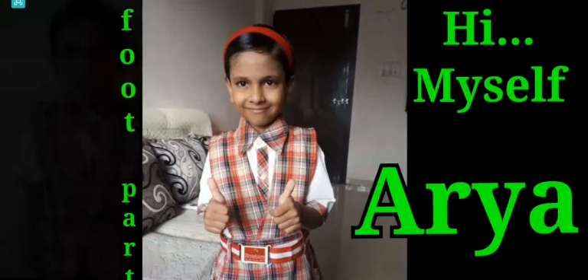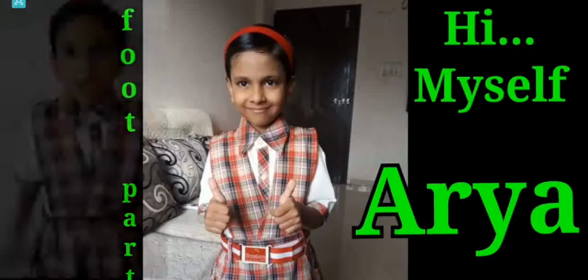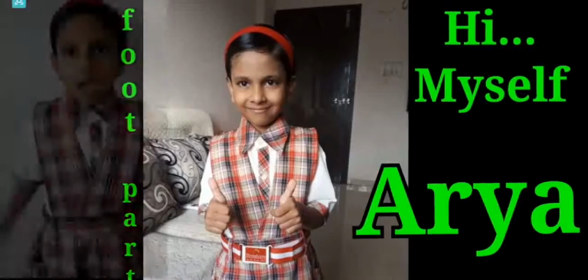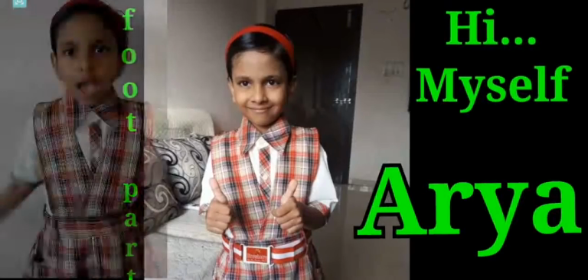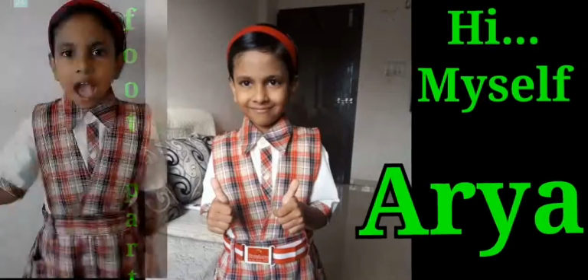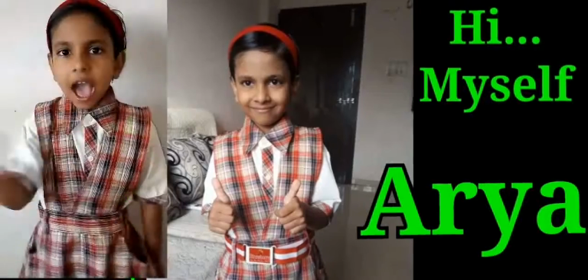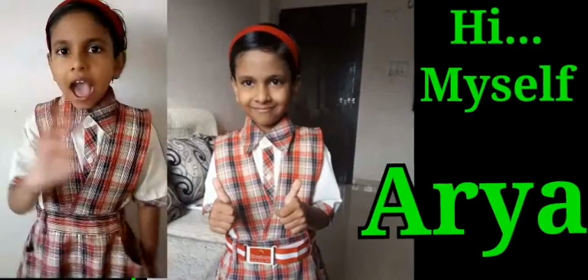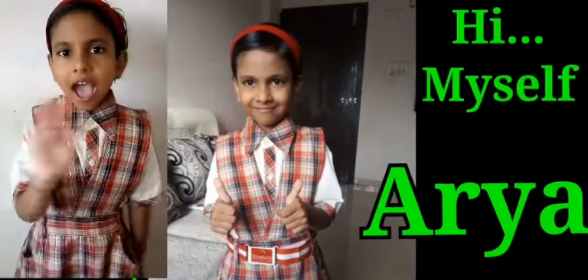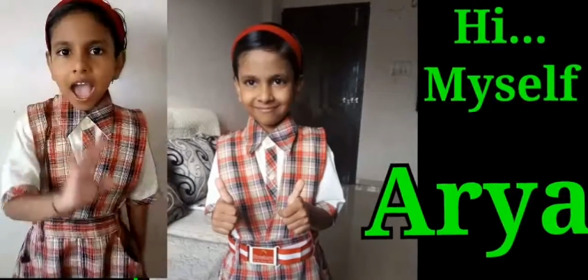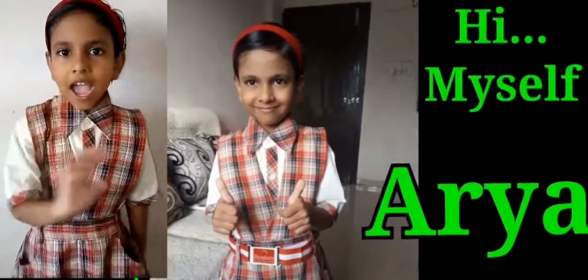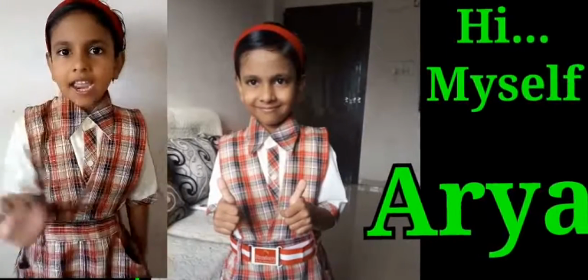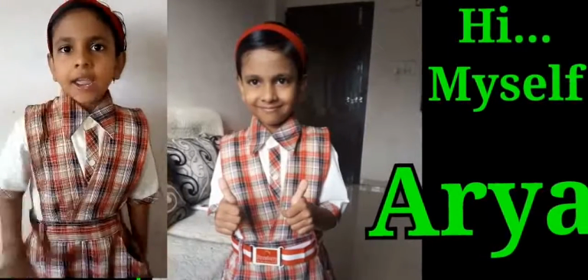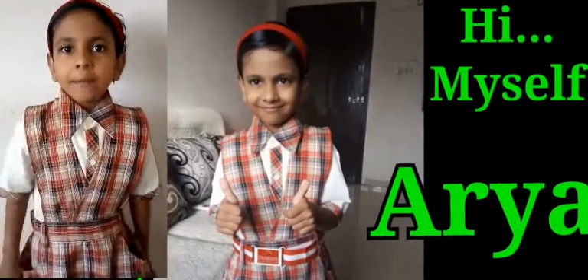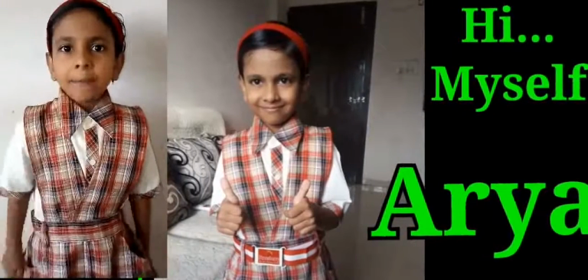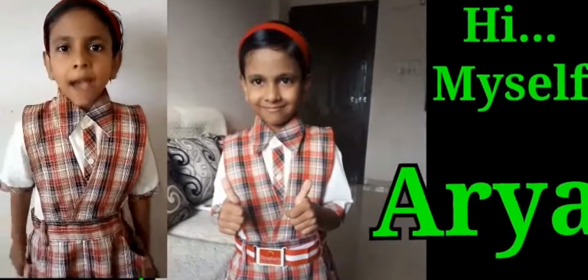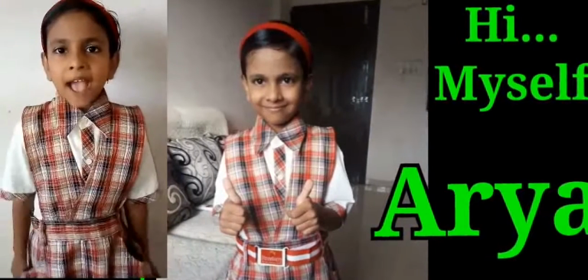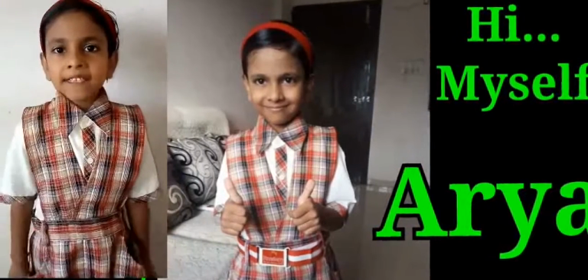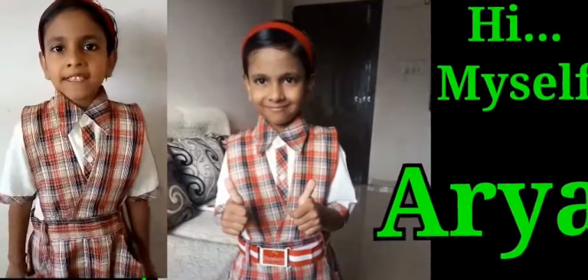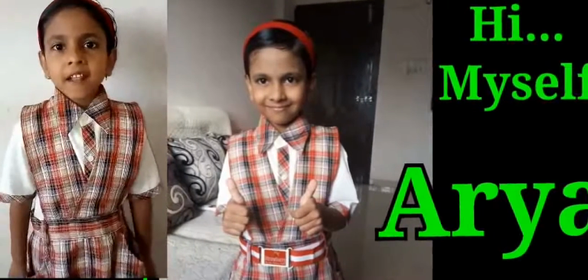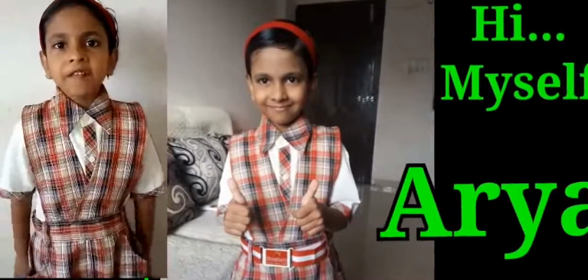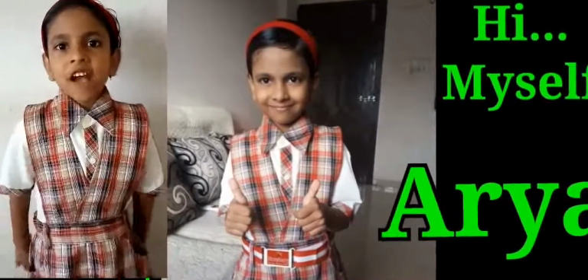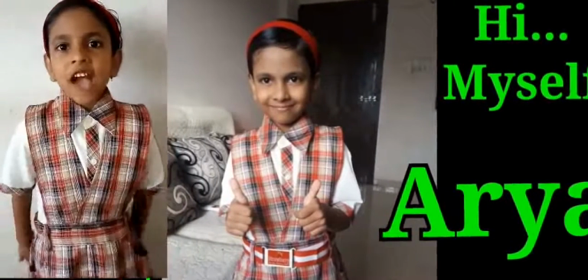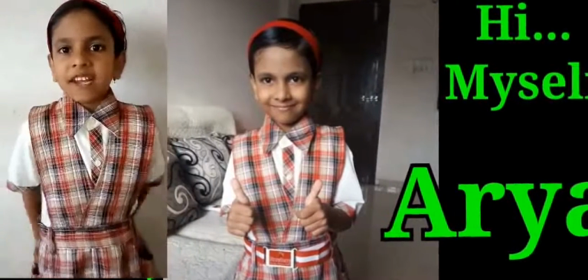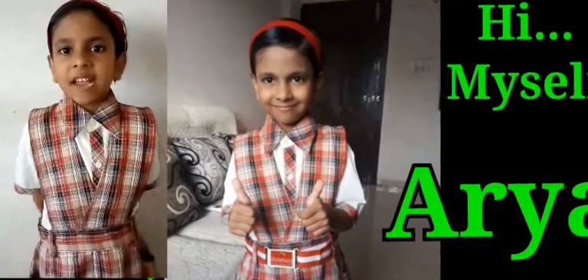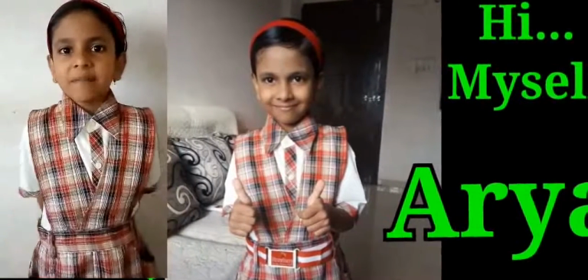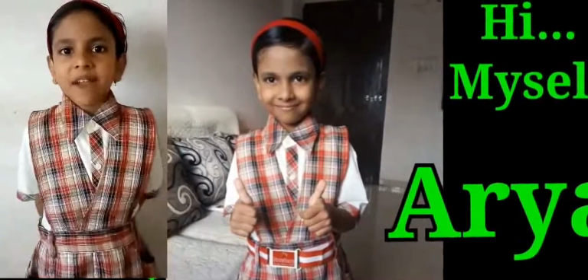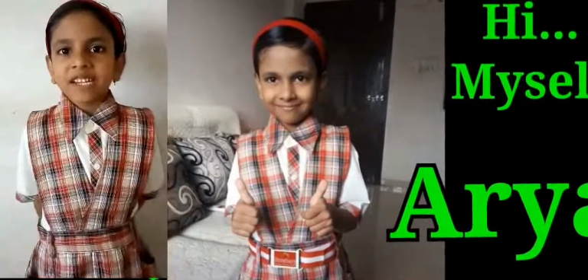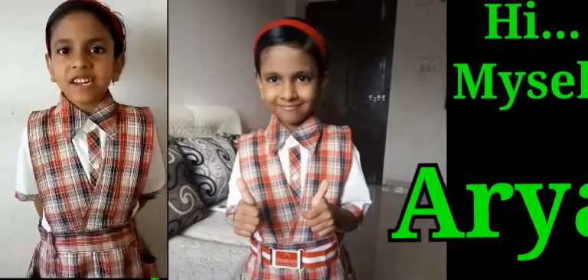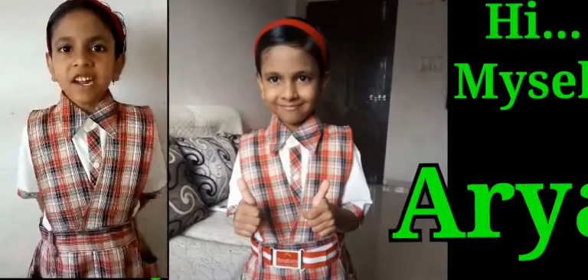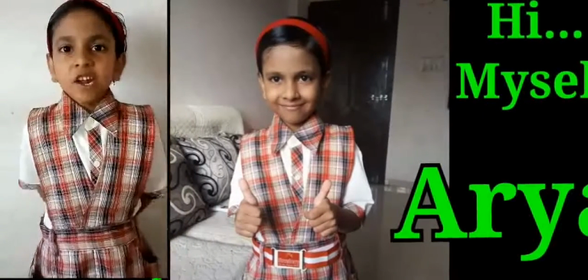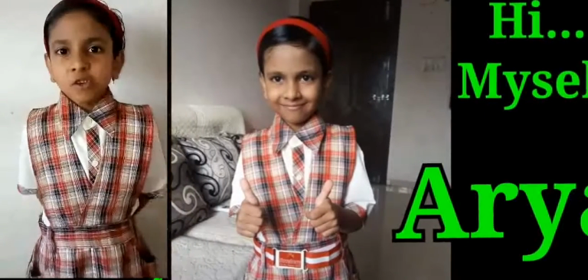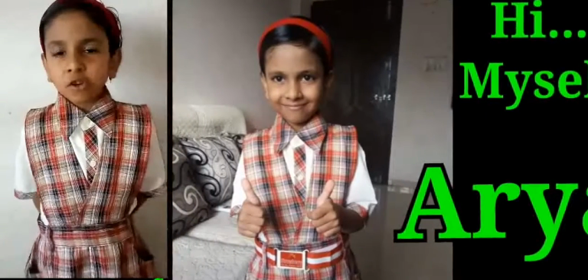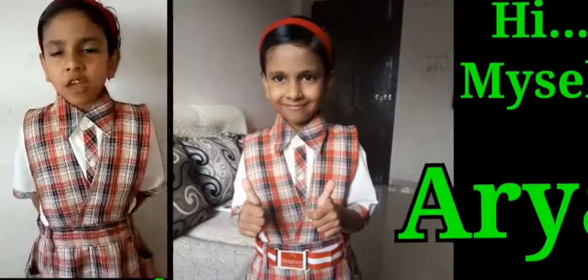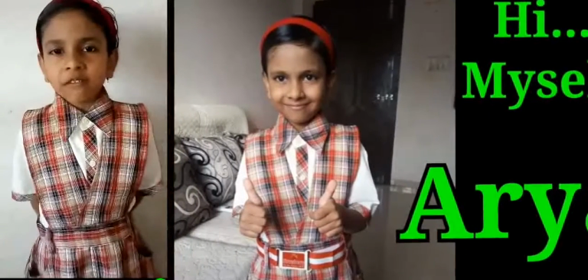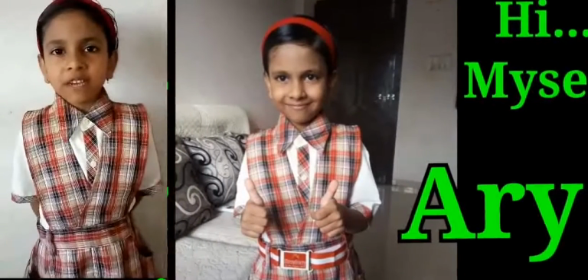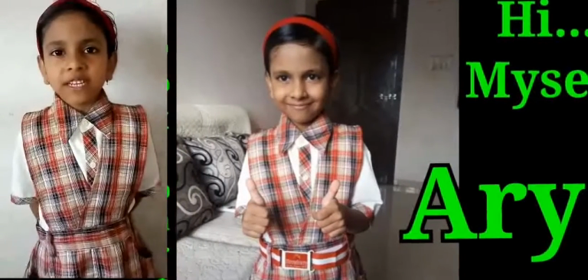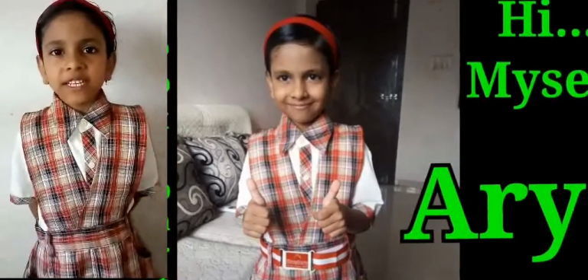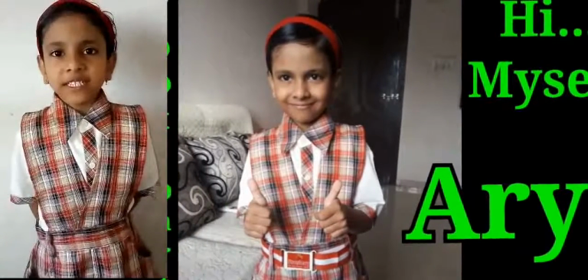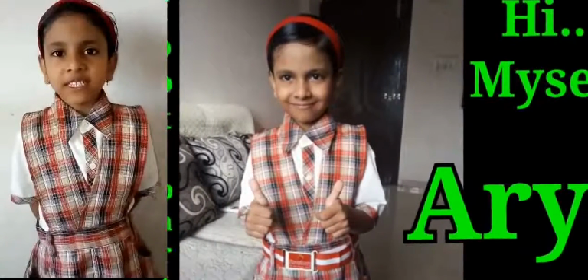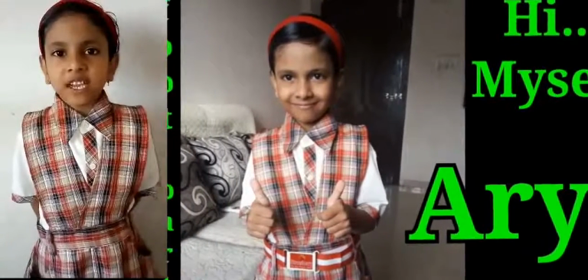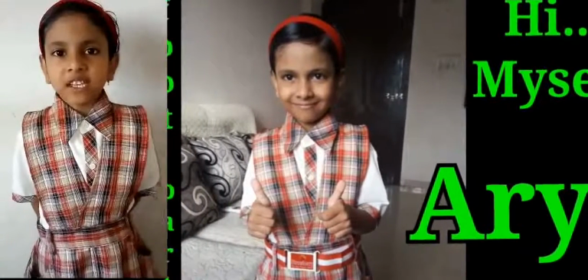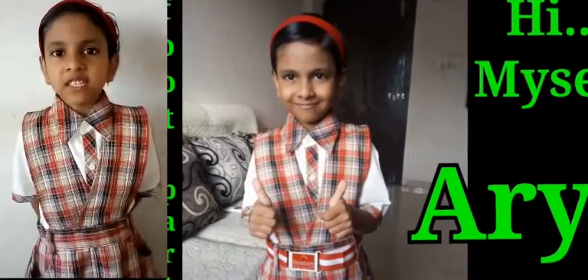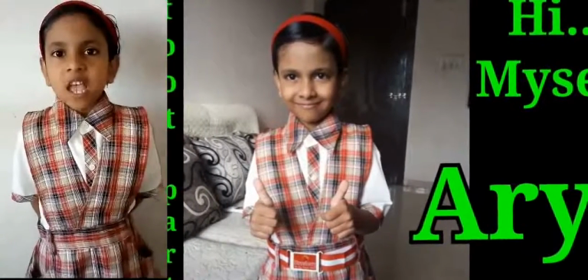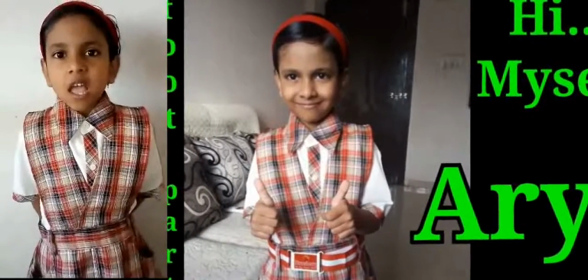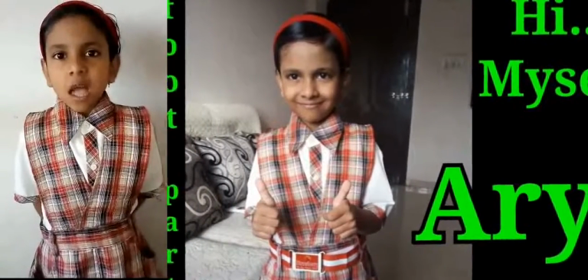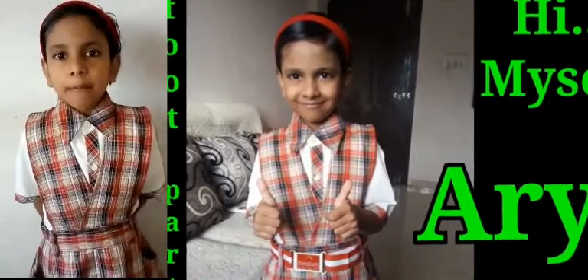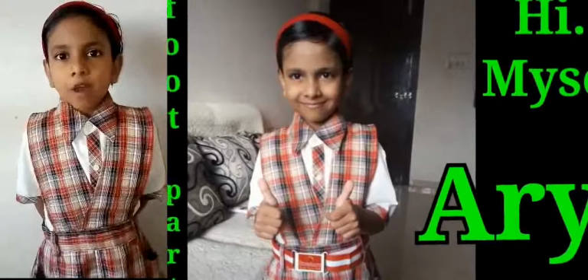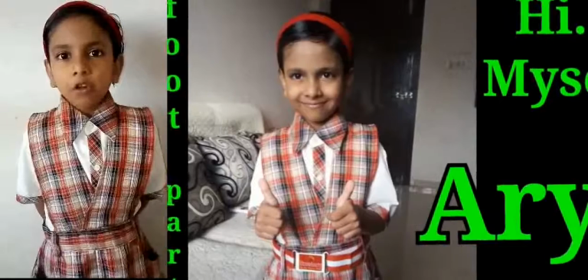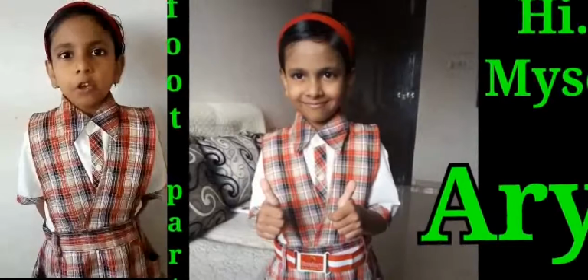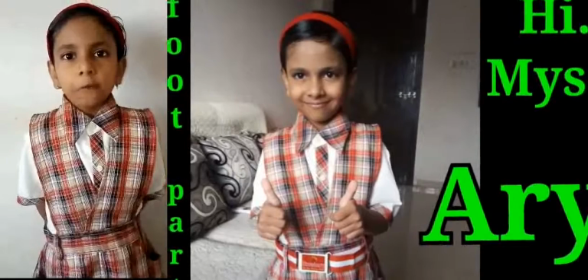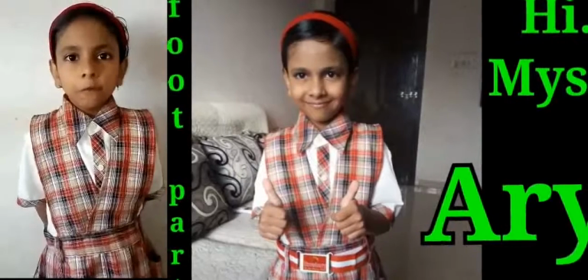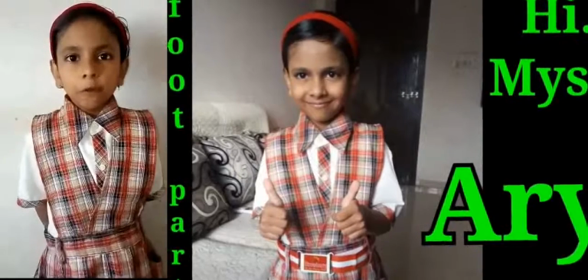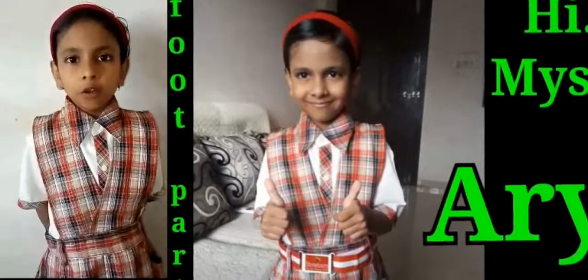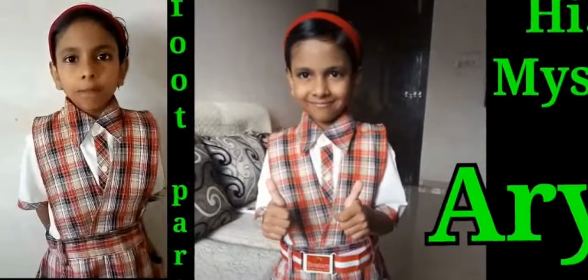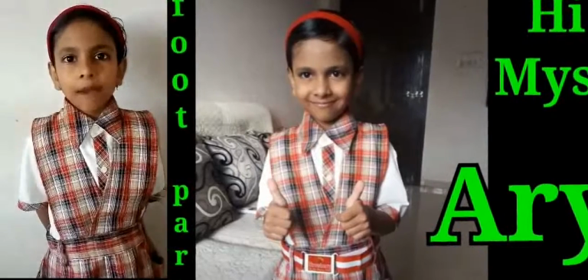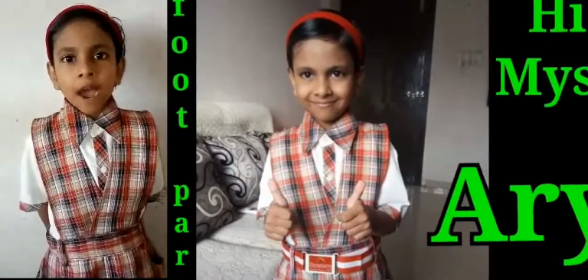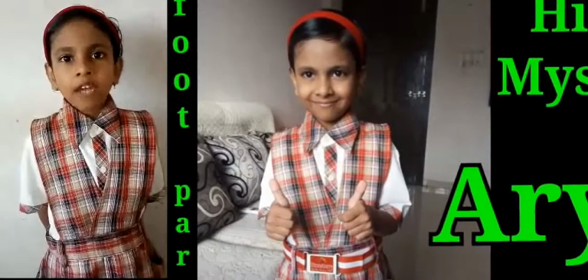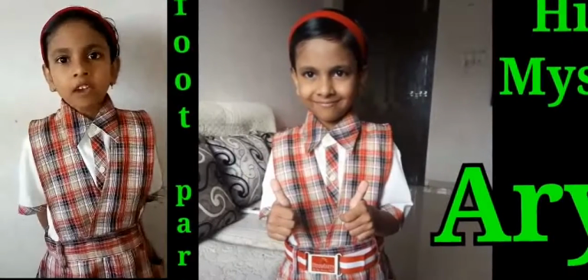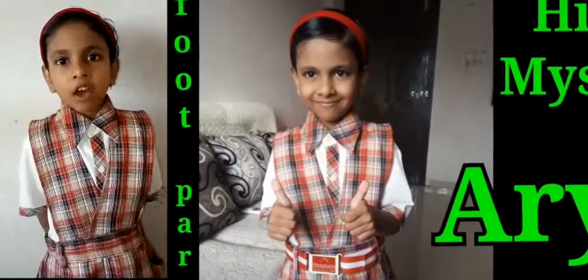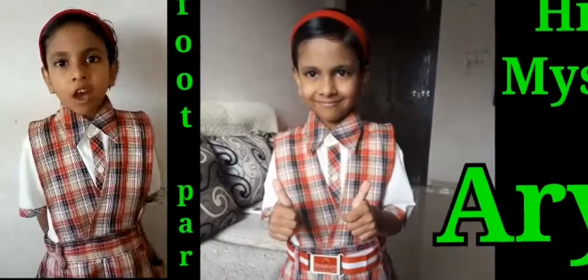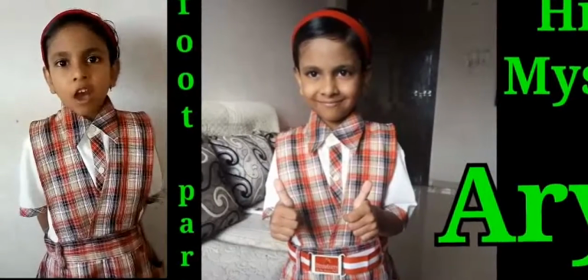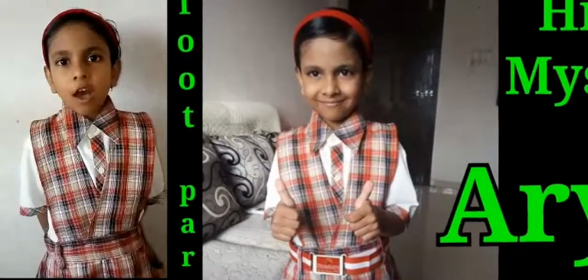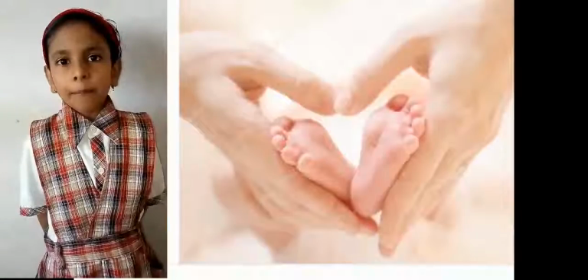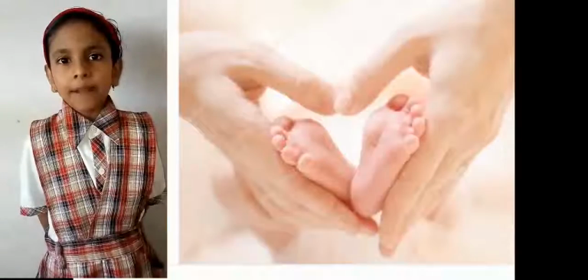Hi, myself Arya Patry. Today we discuss about the foot part of legs.